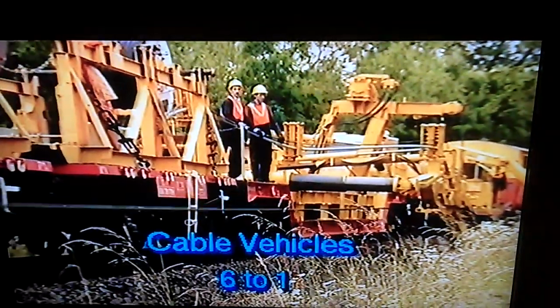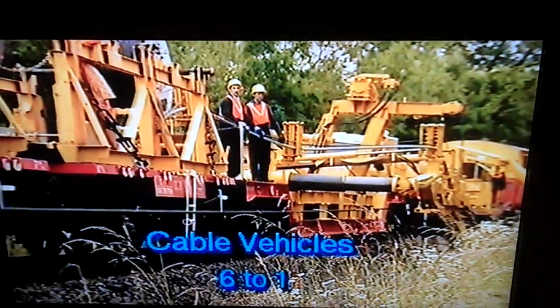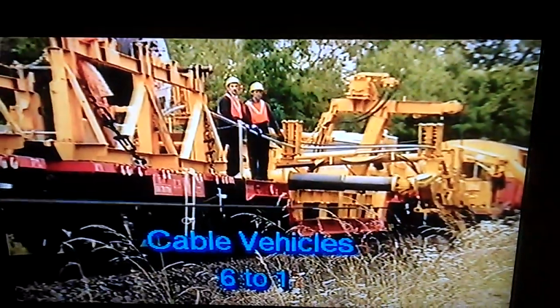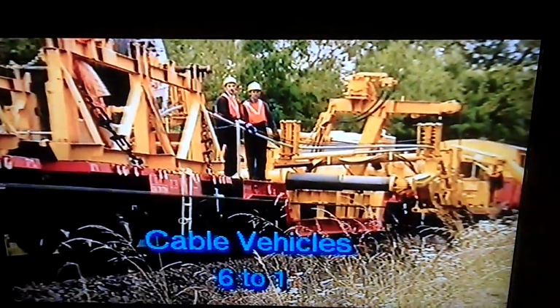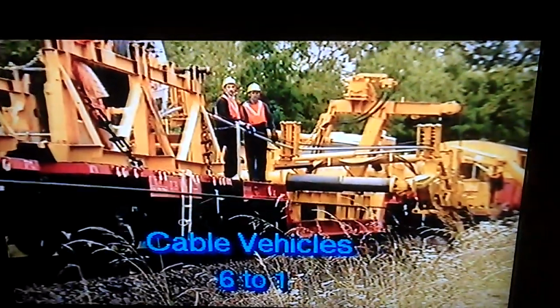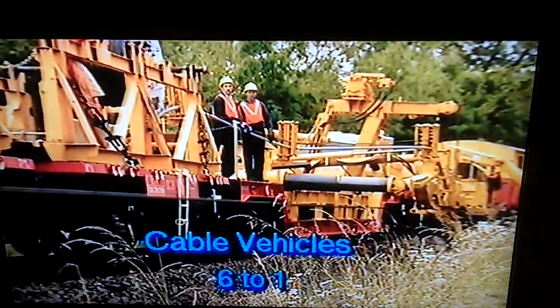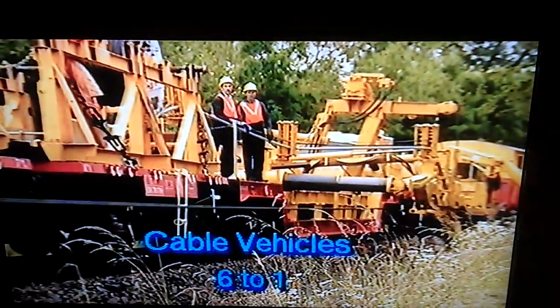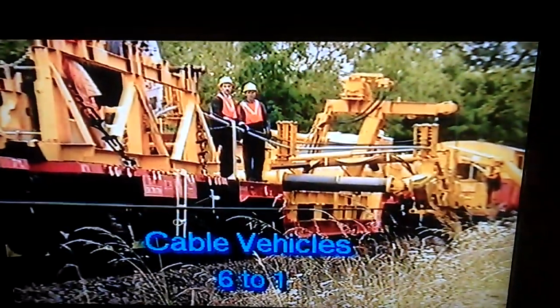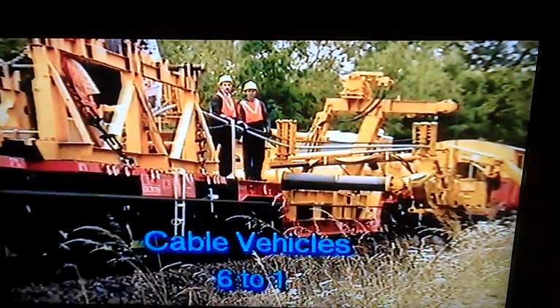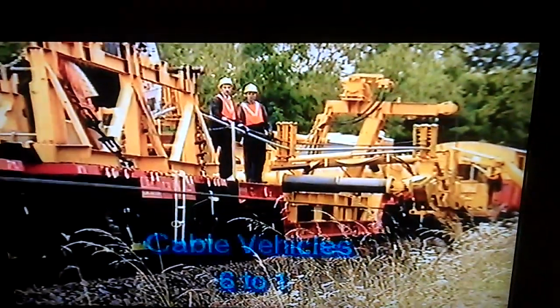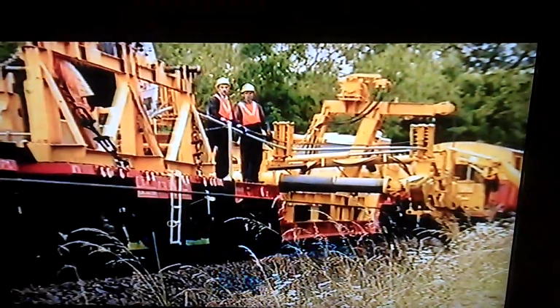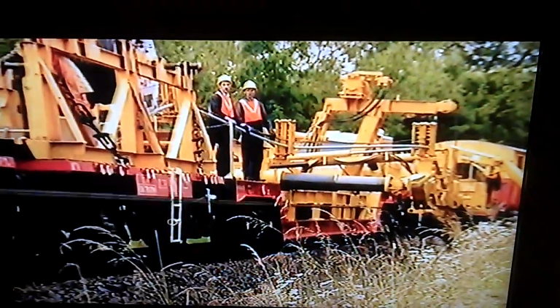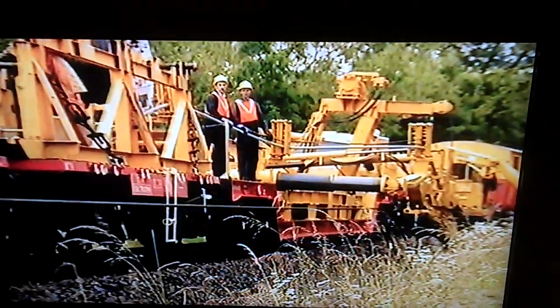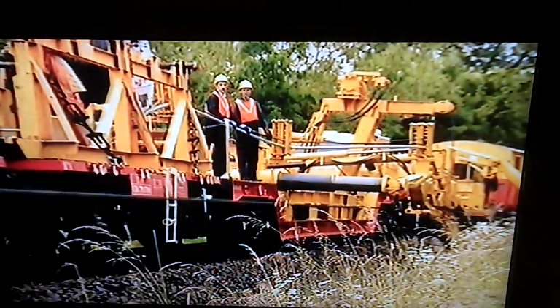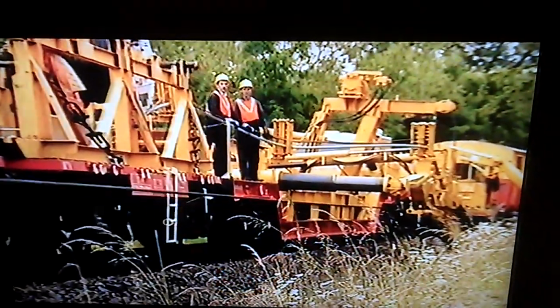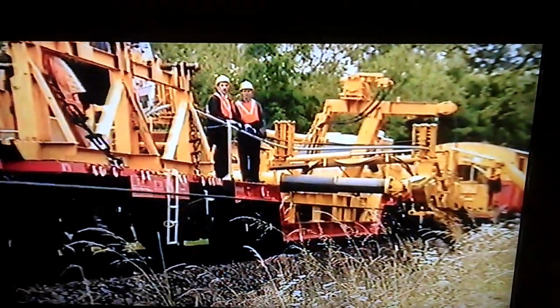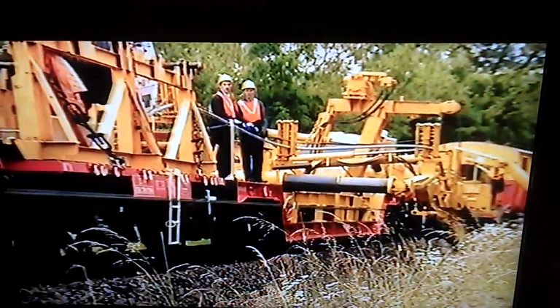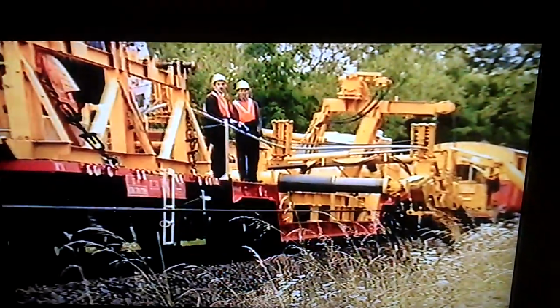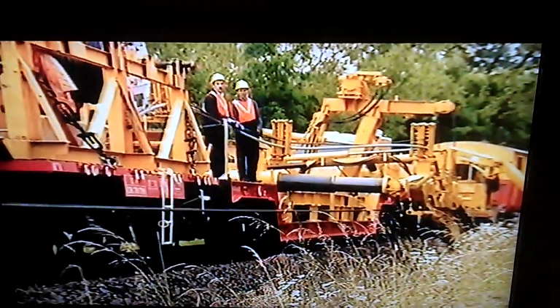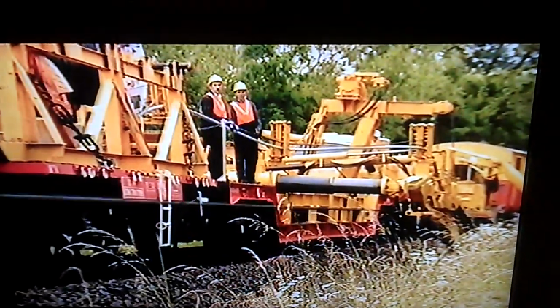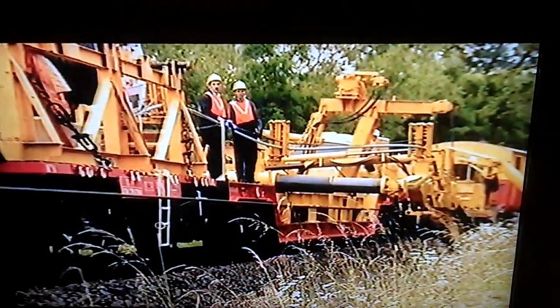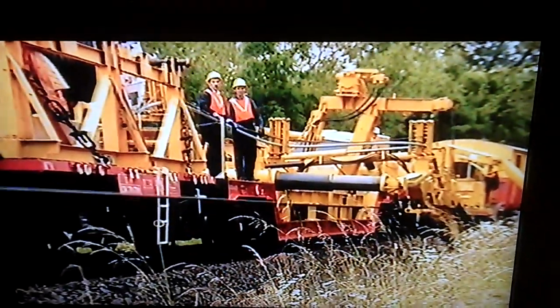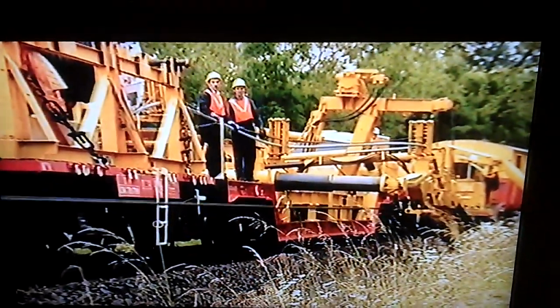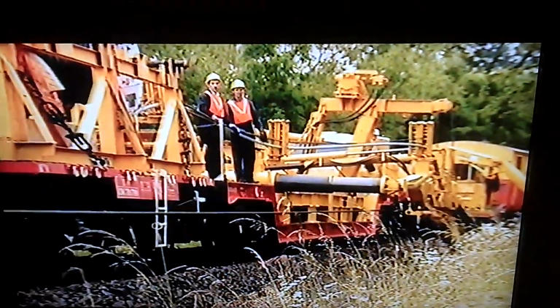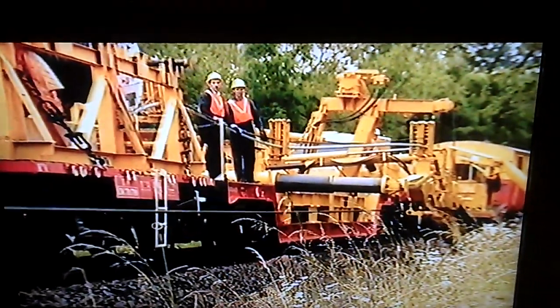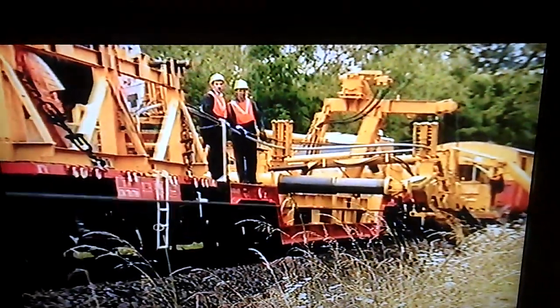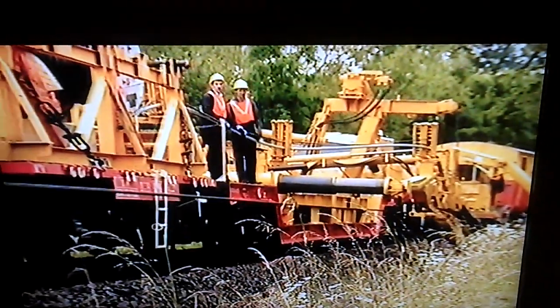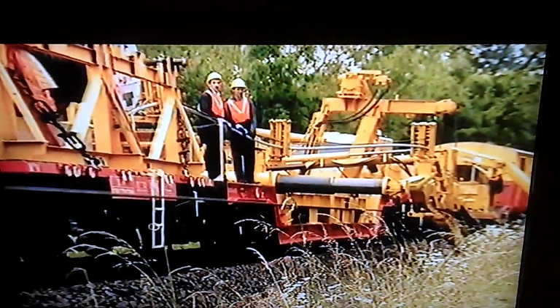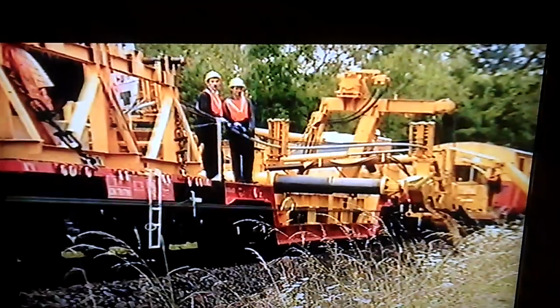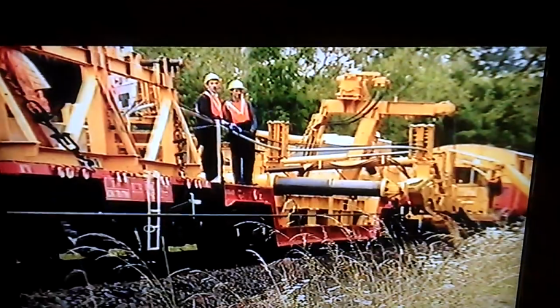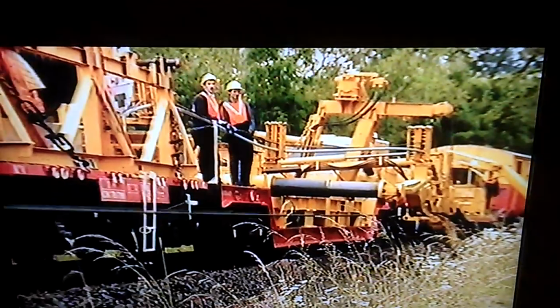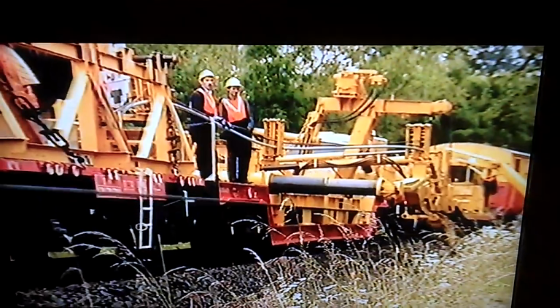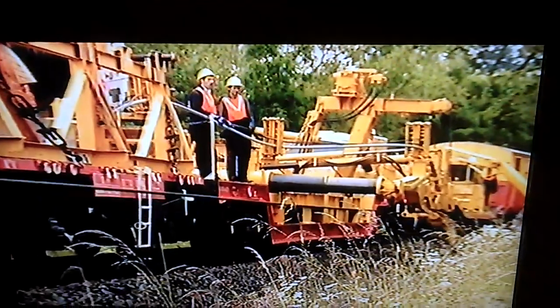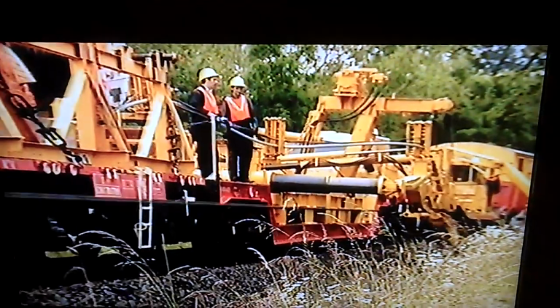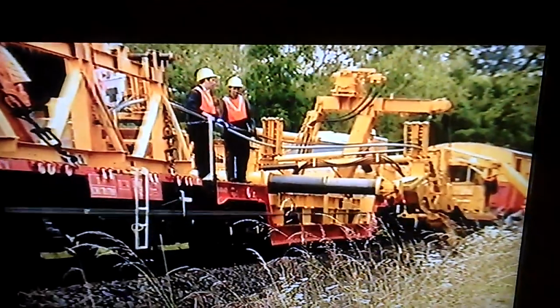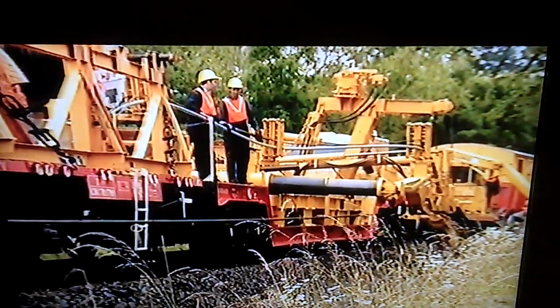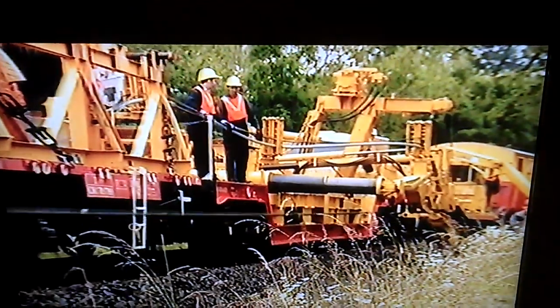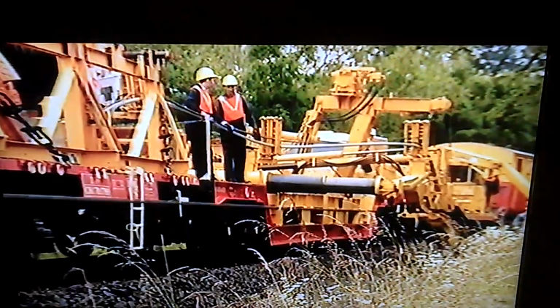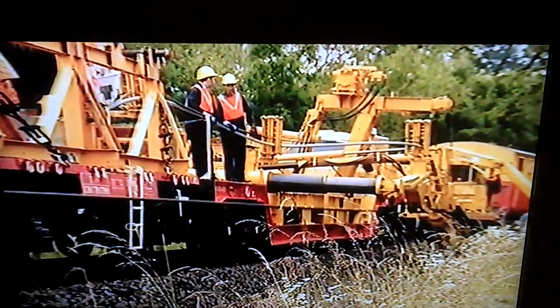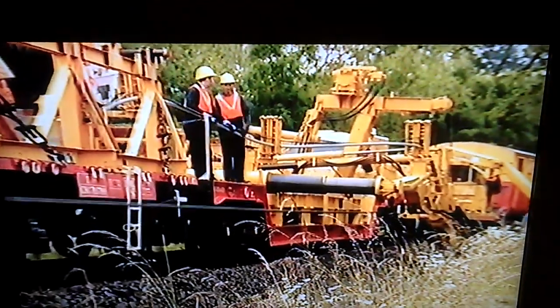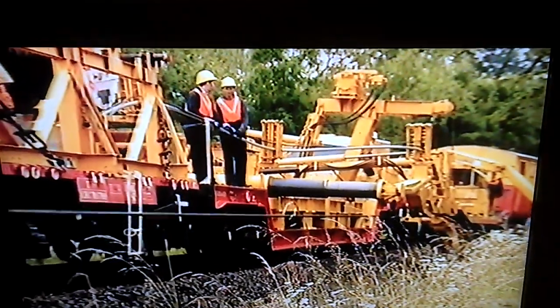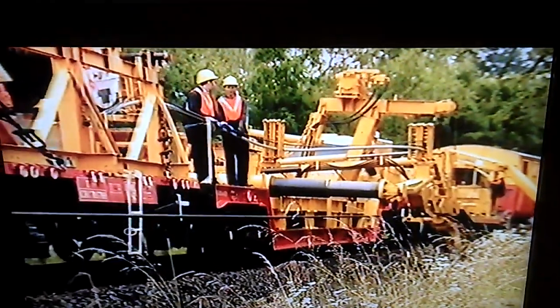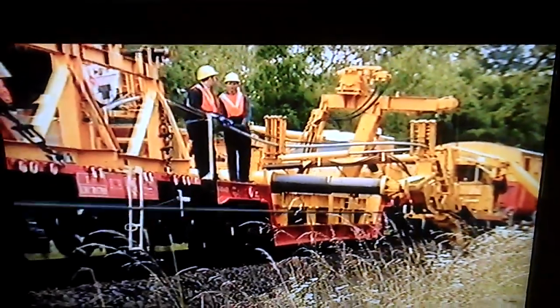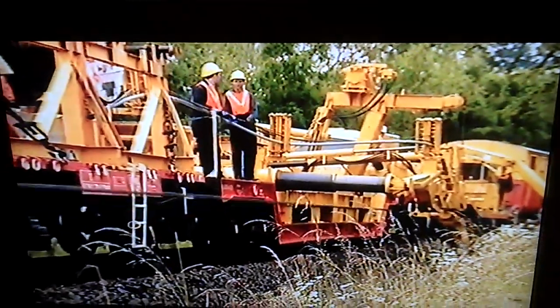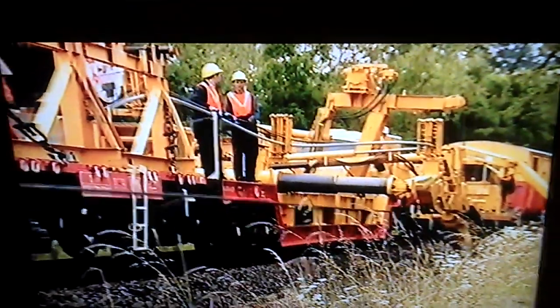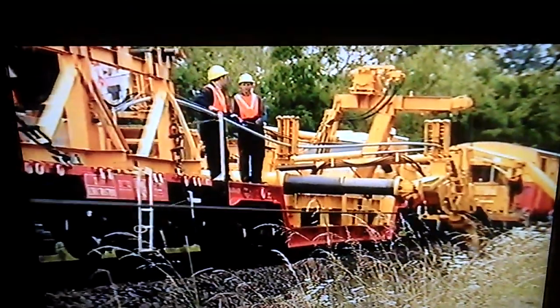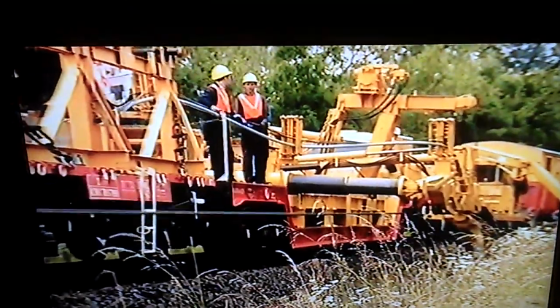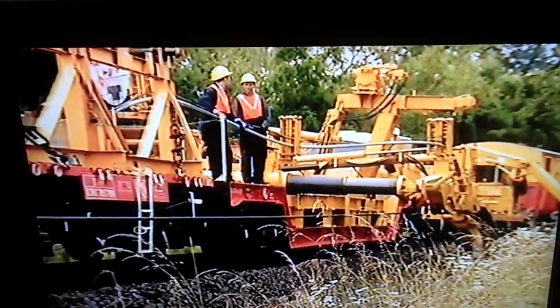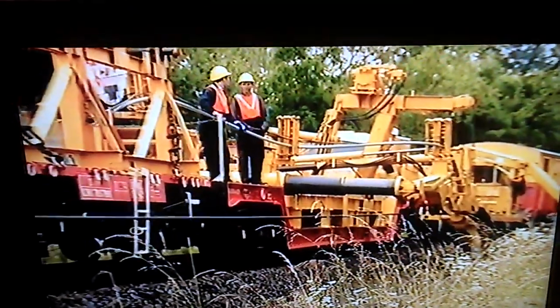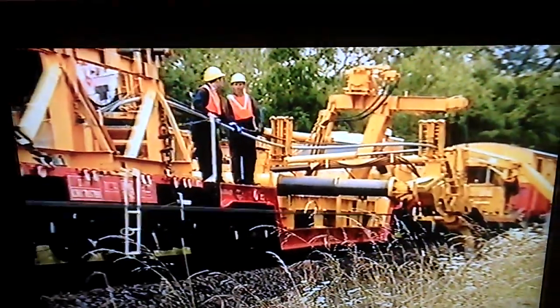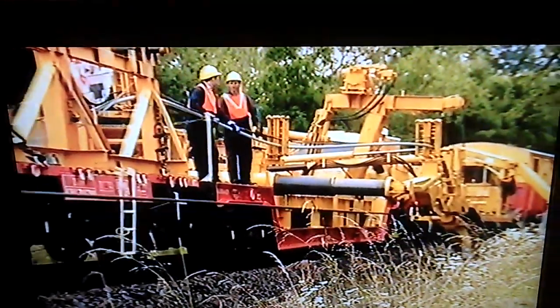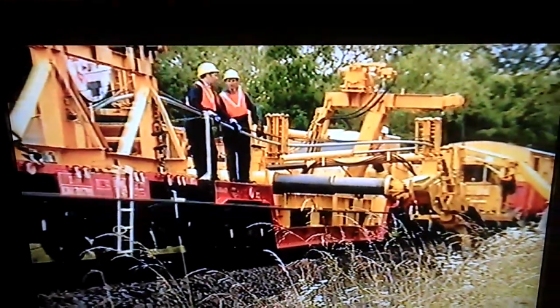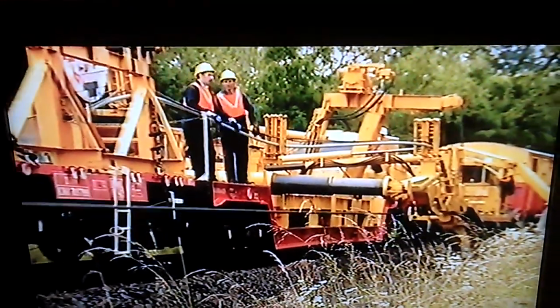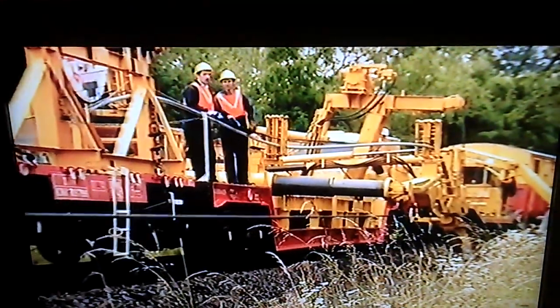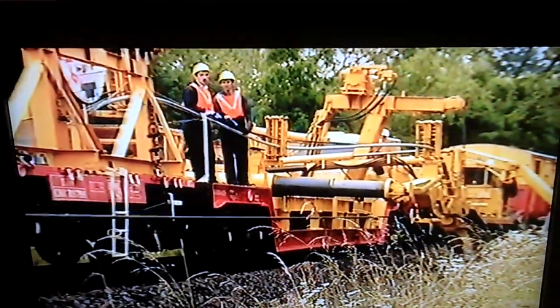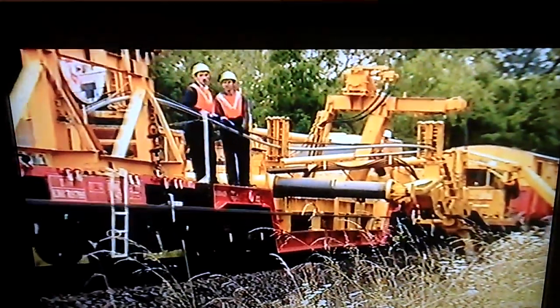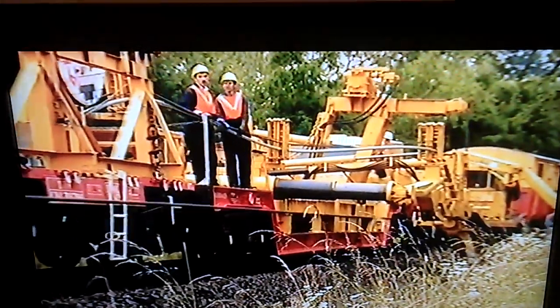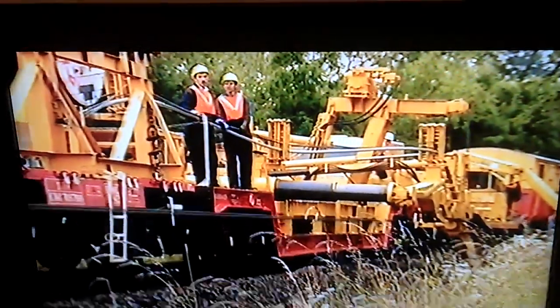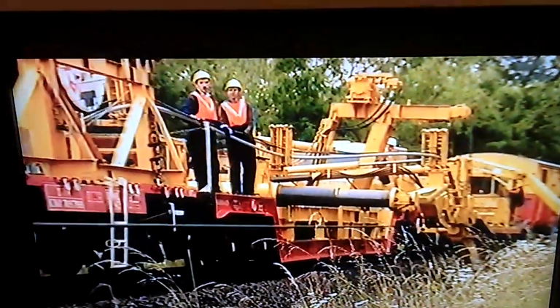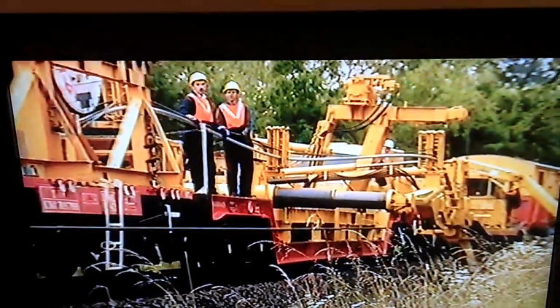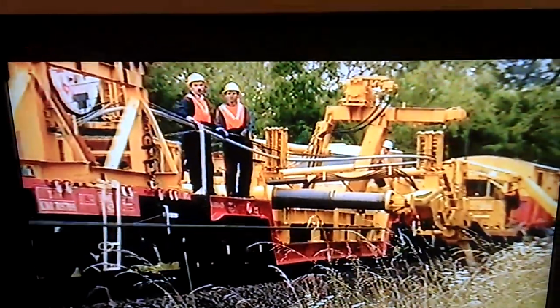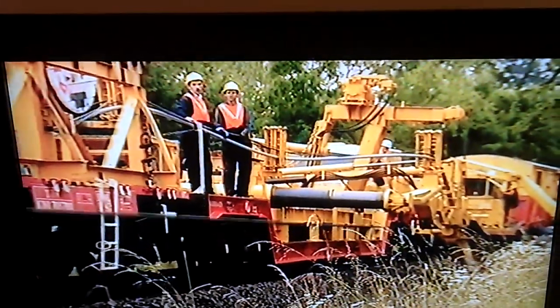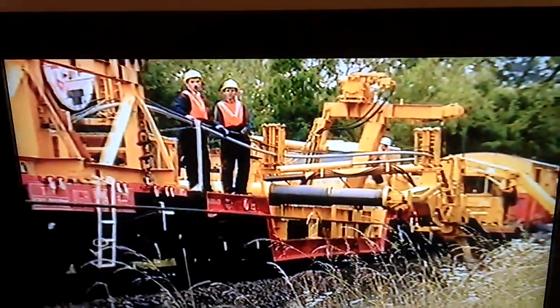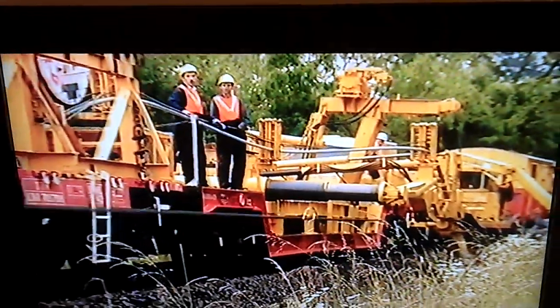The drum on vehicle number 1 turns in the opposite direction to the rest. This is to stop the cable snagging.